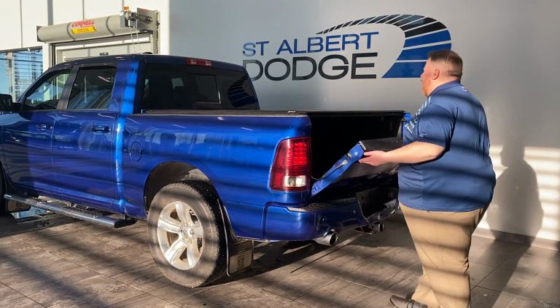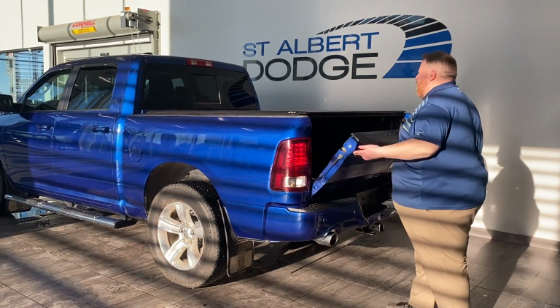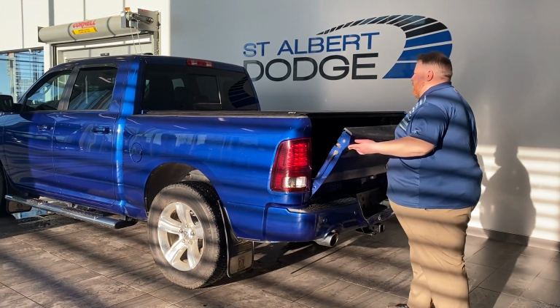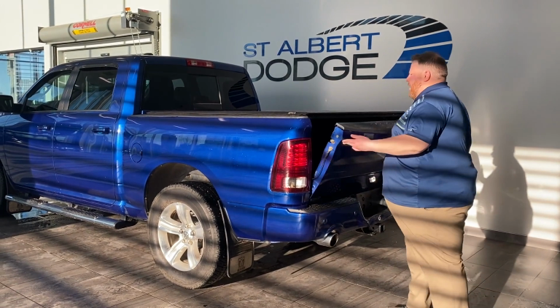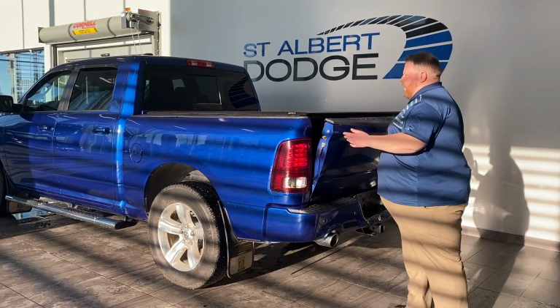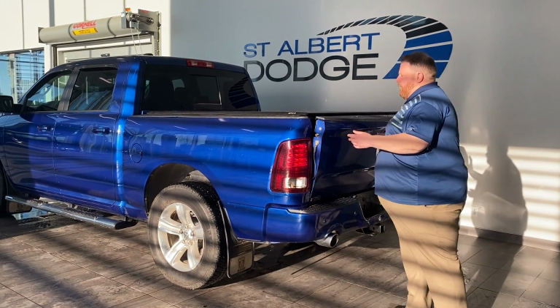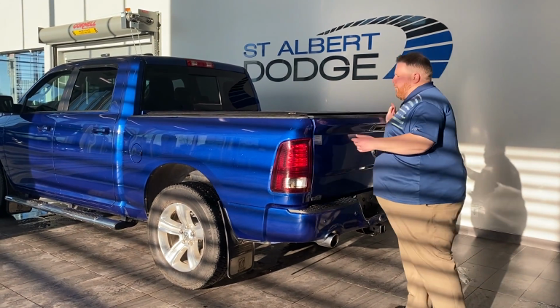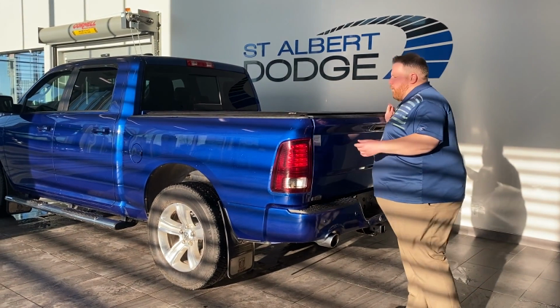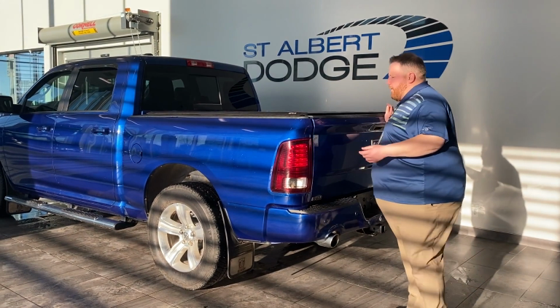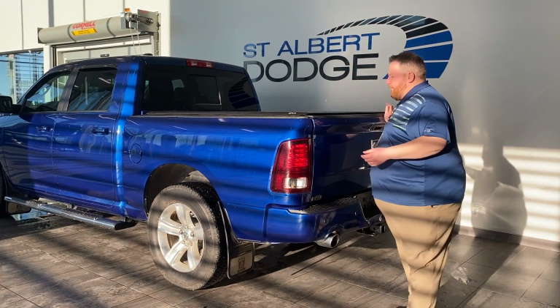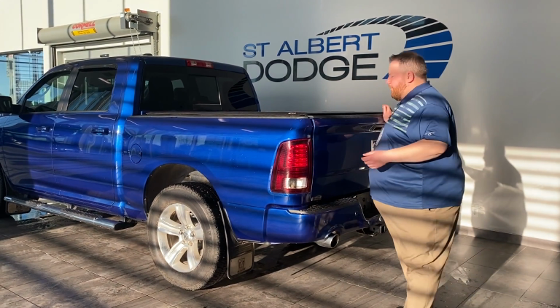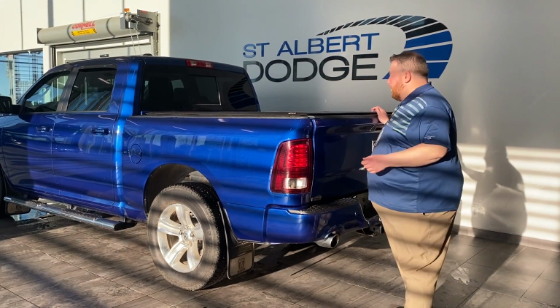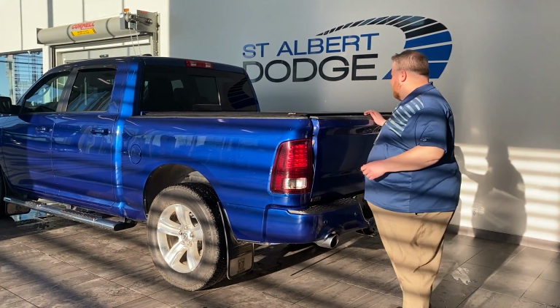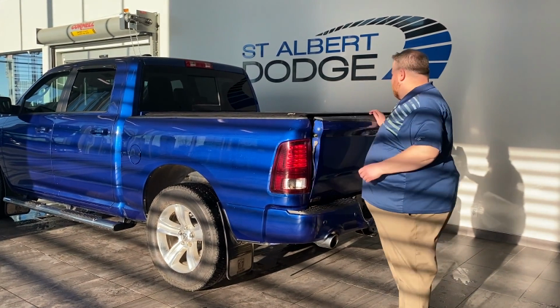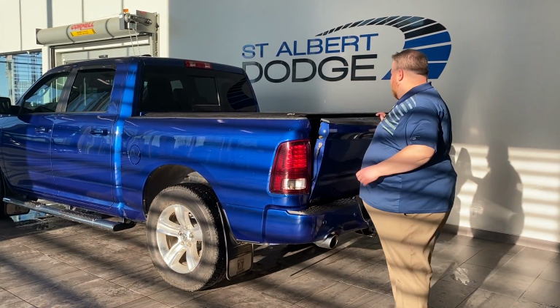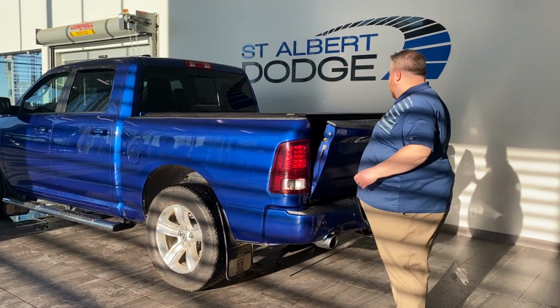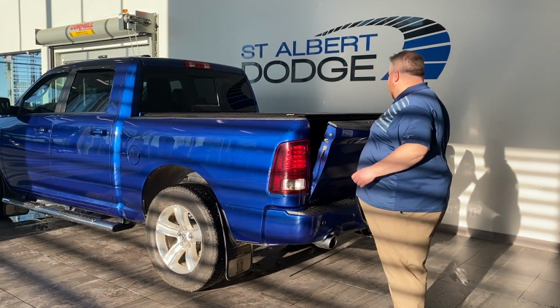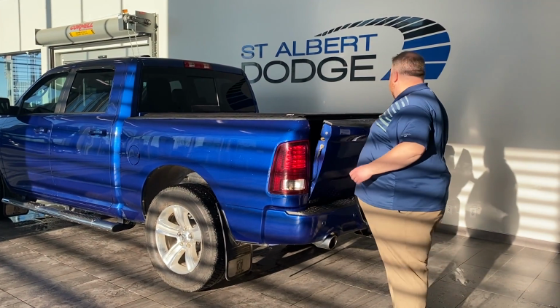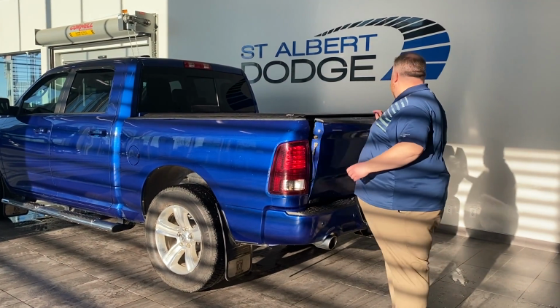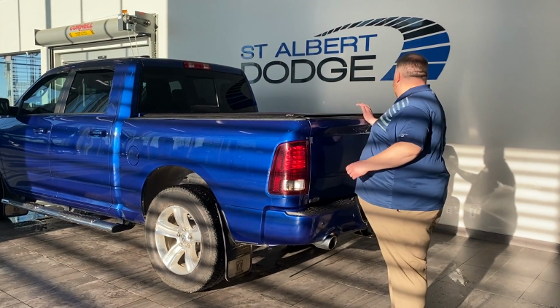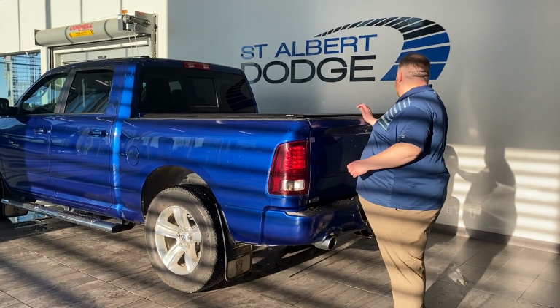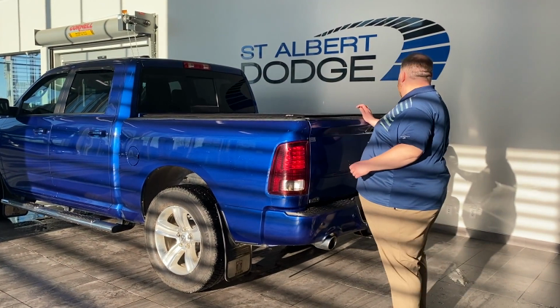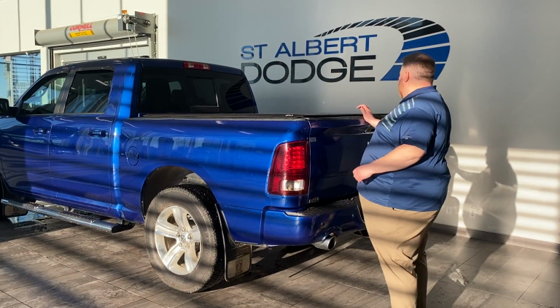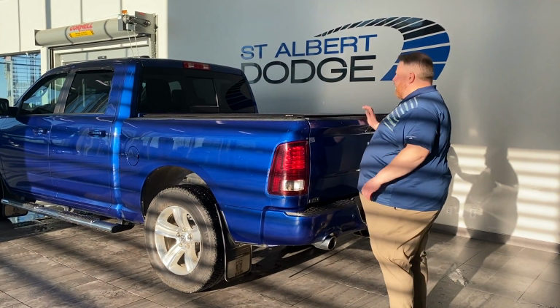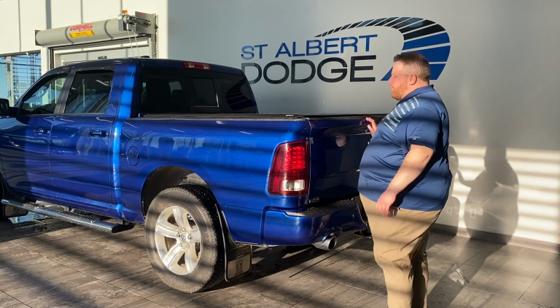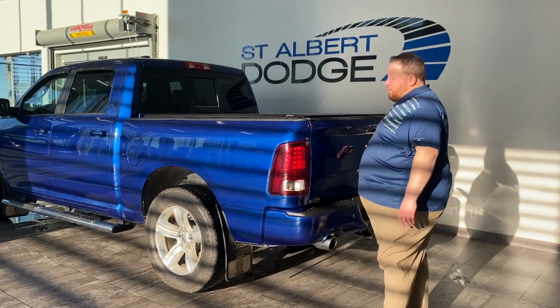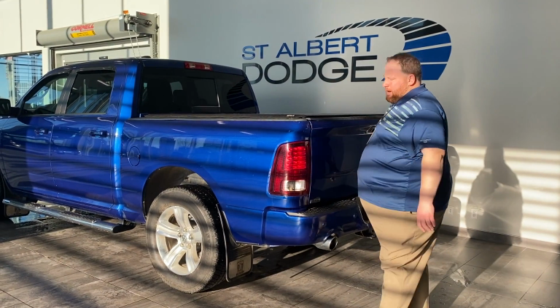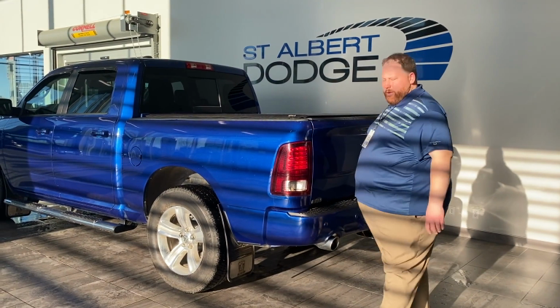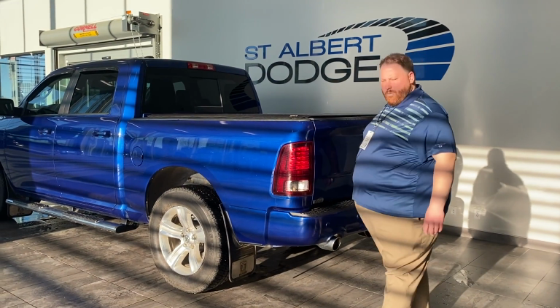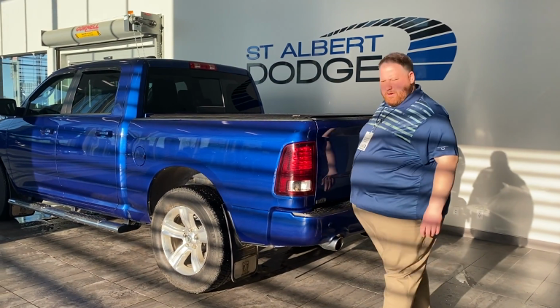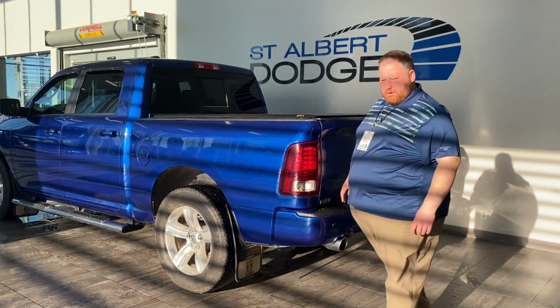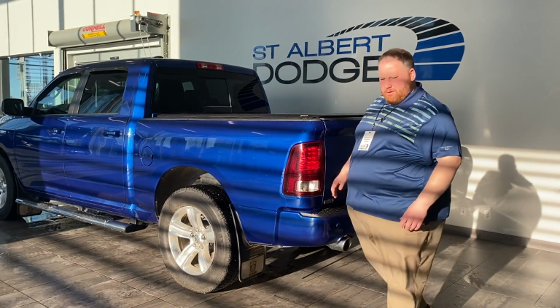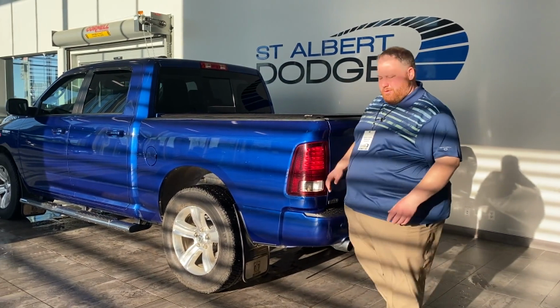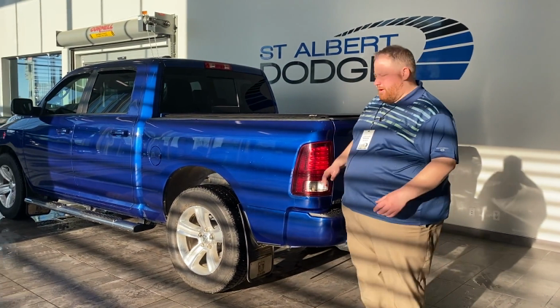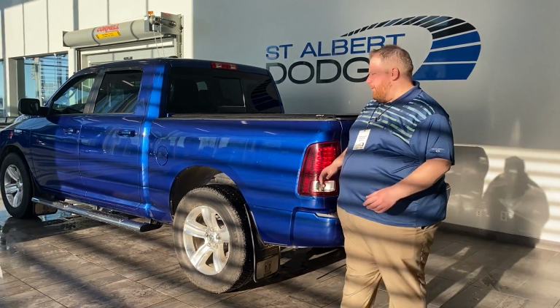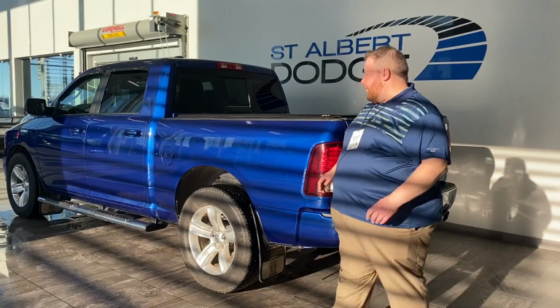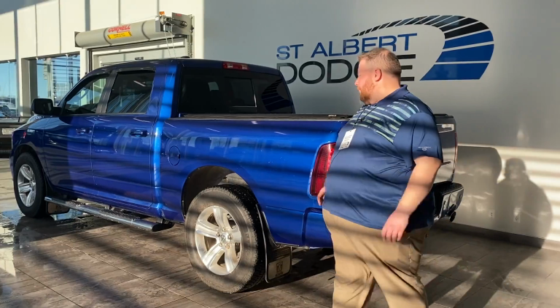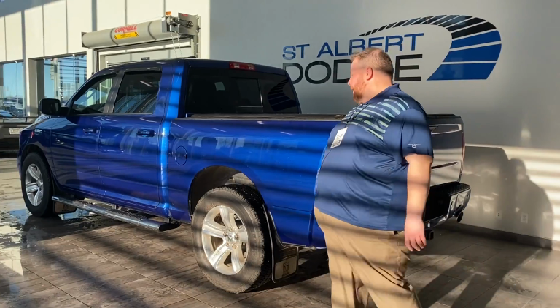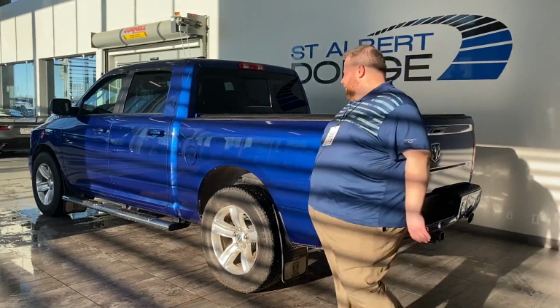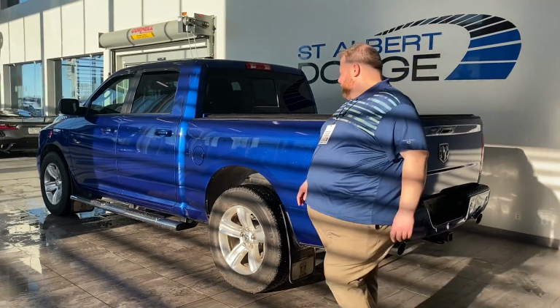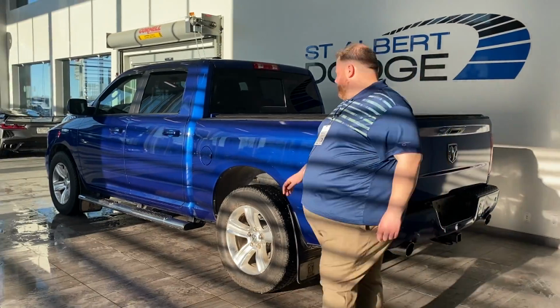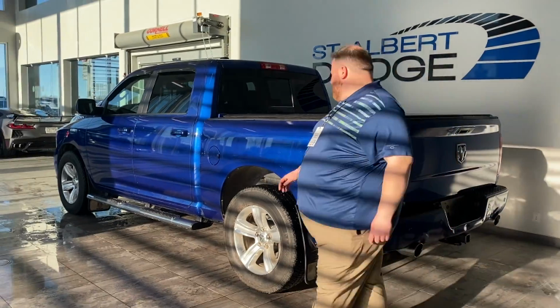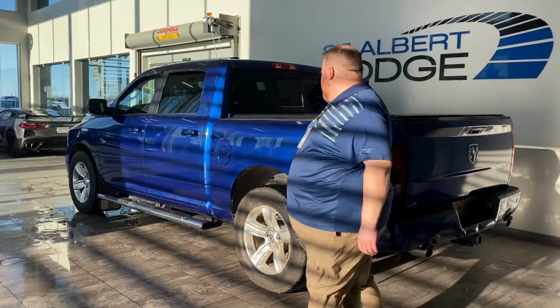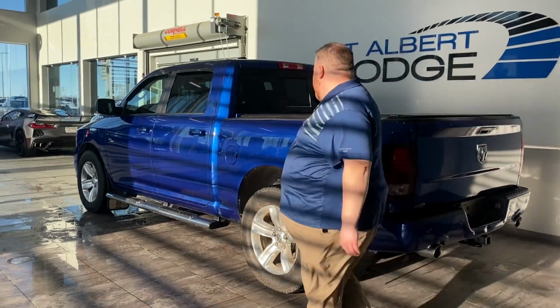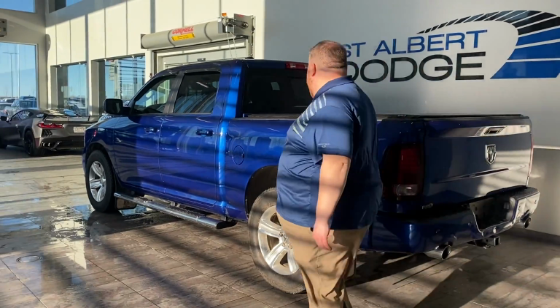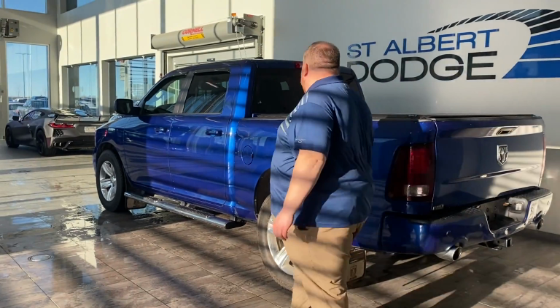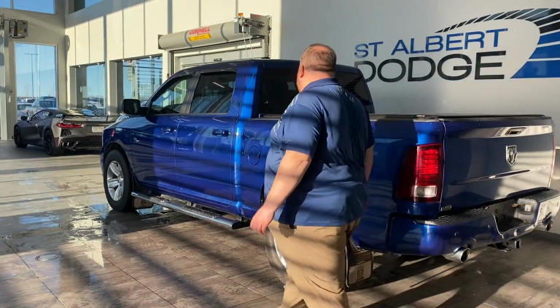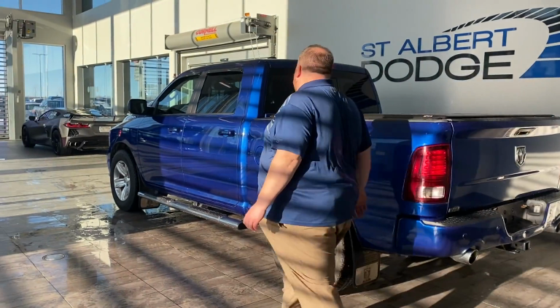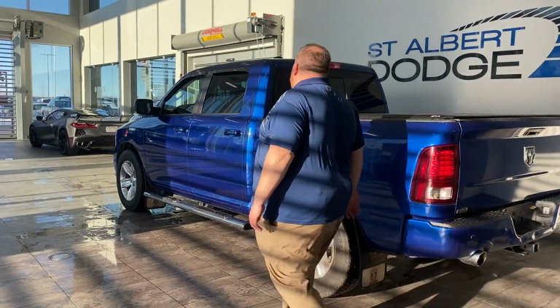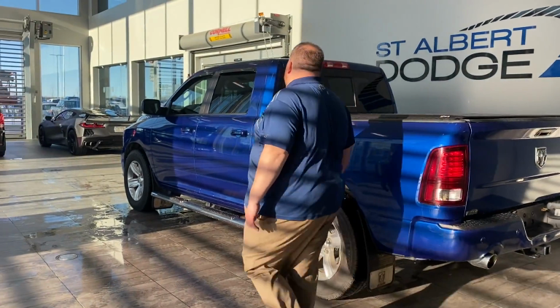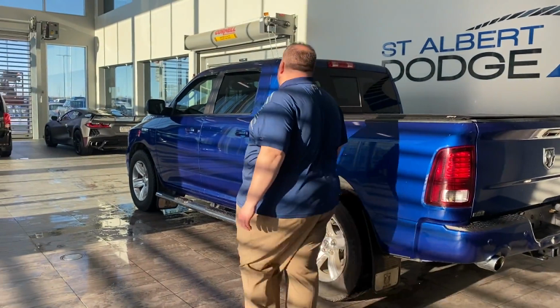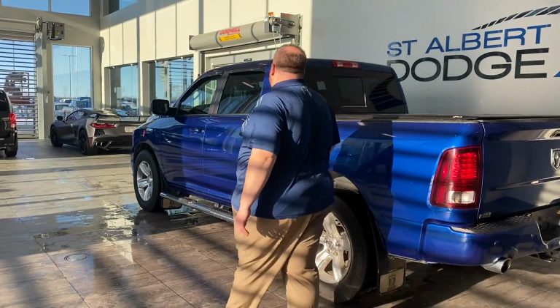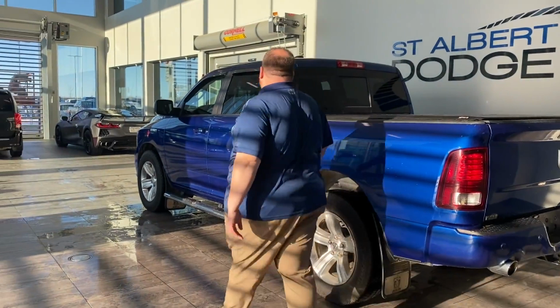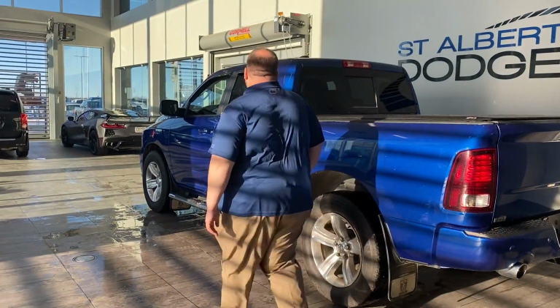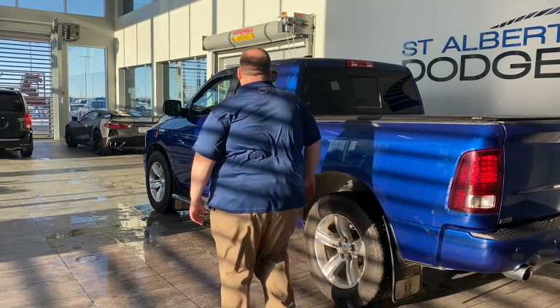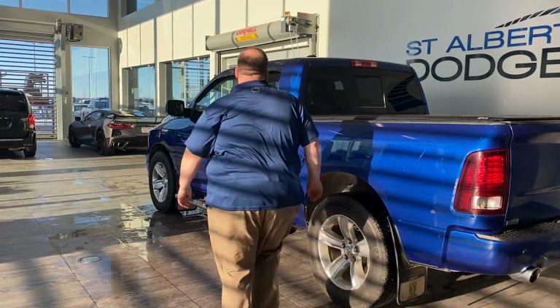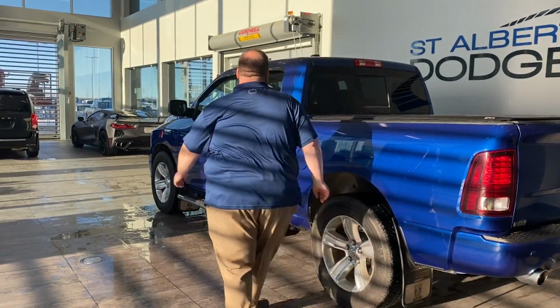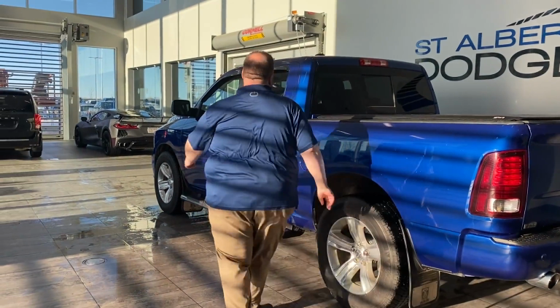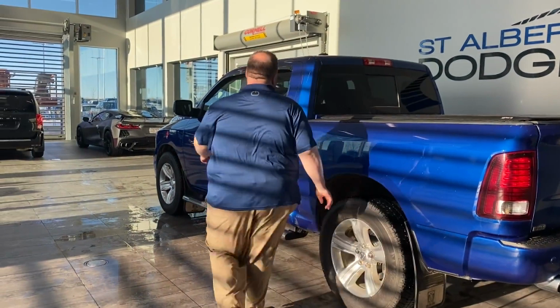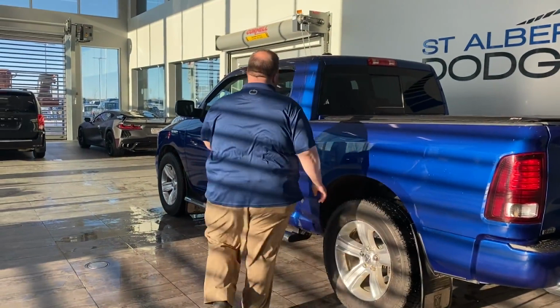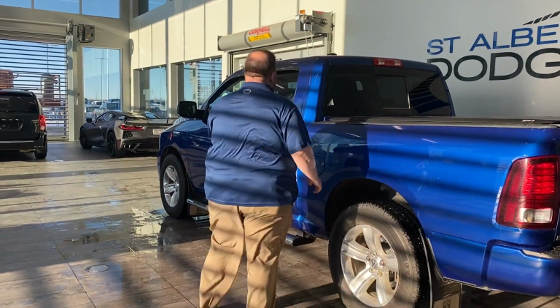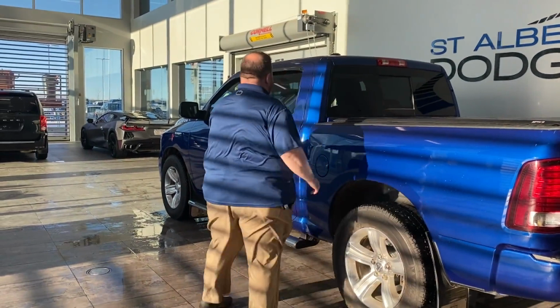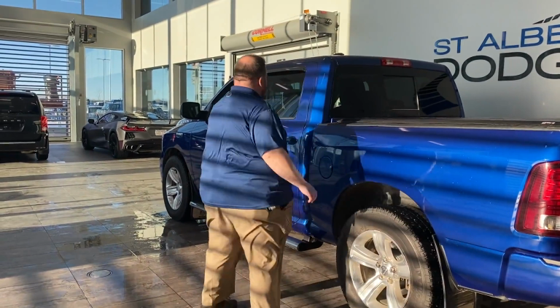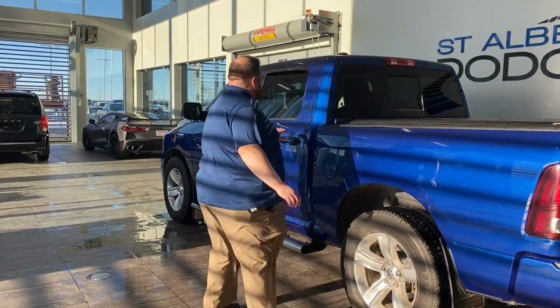Automatic 4x4, great in the winter, great all year round — have some capability. Take a look in the back.